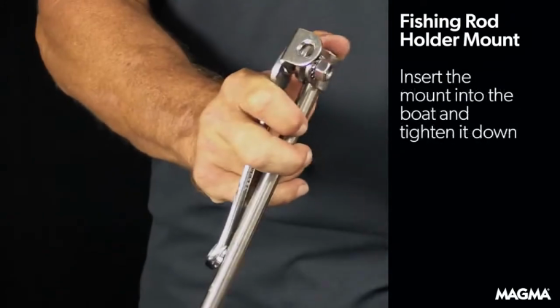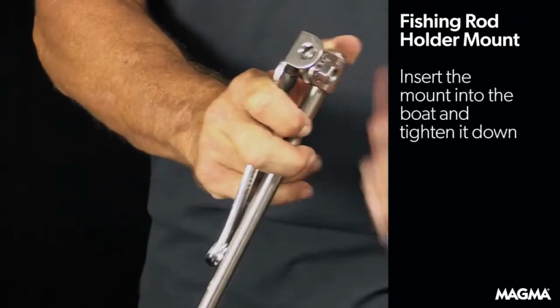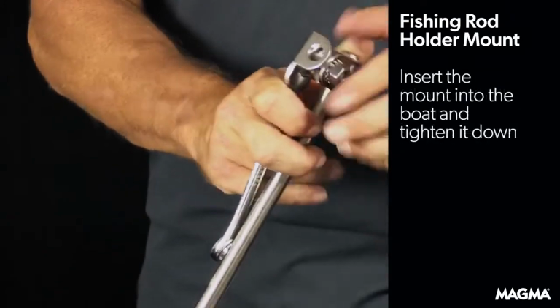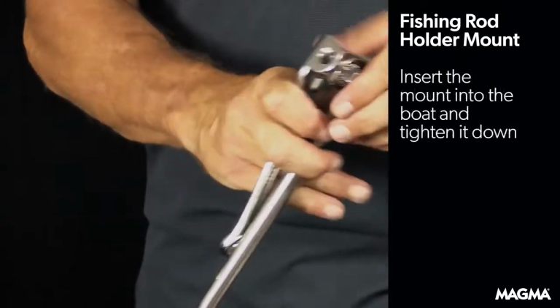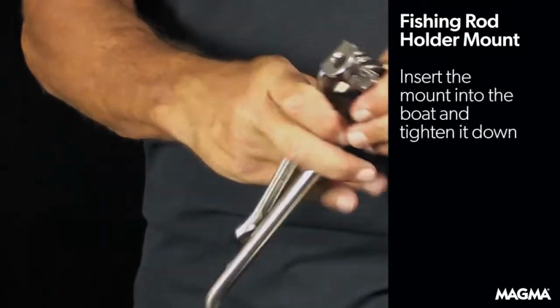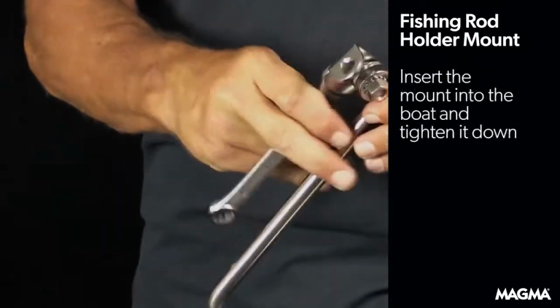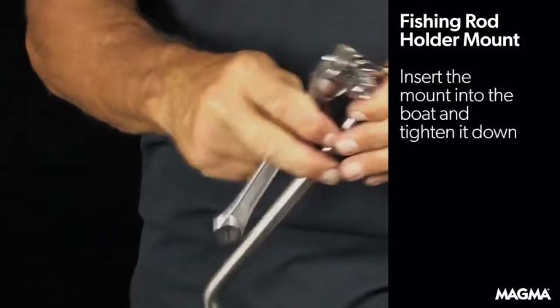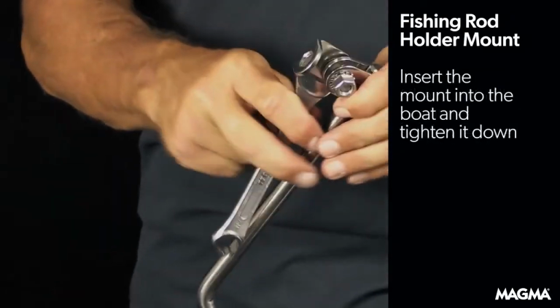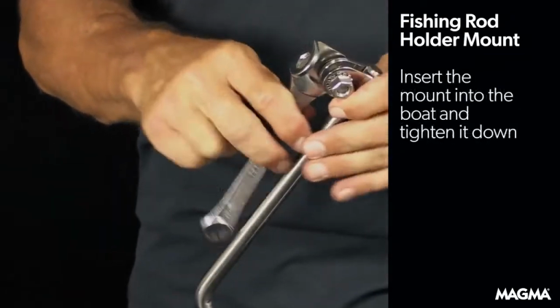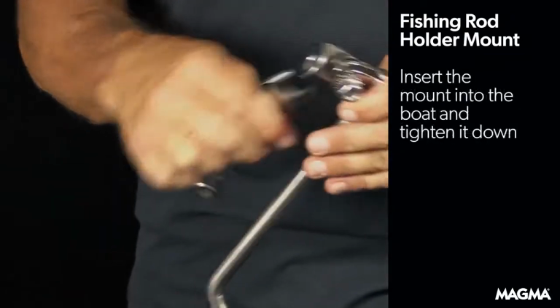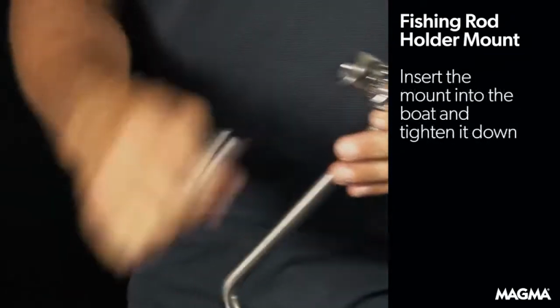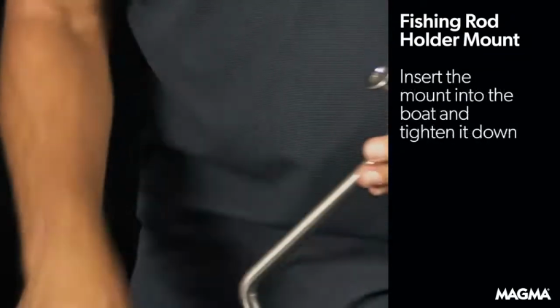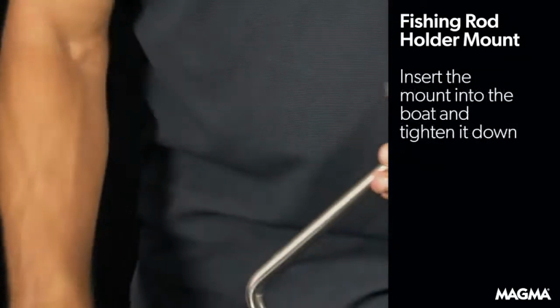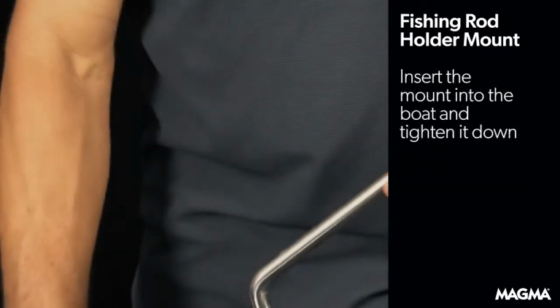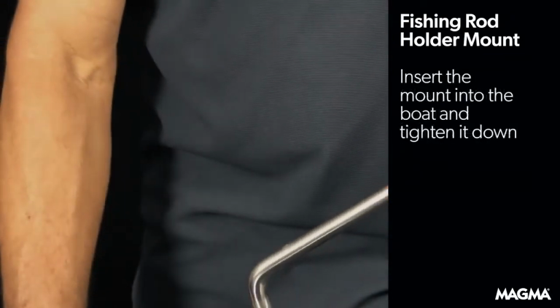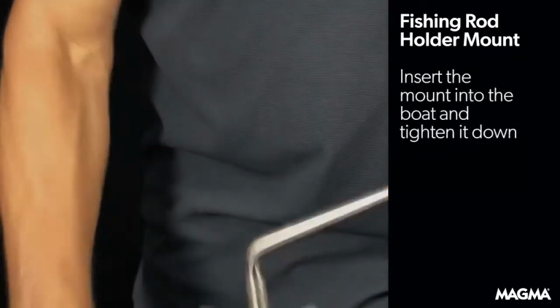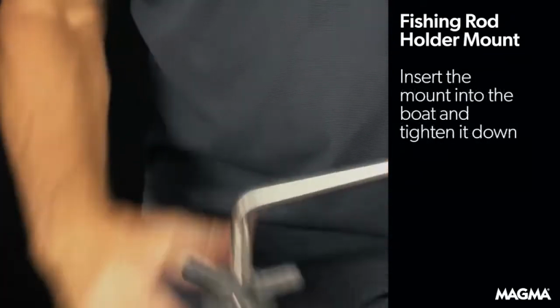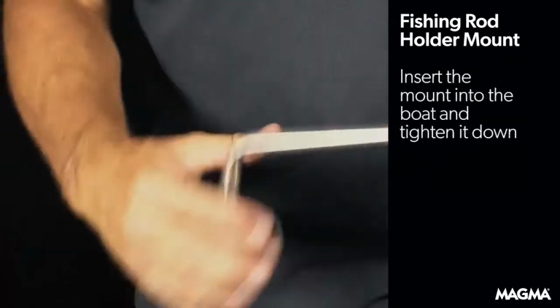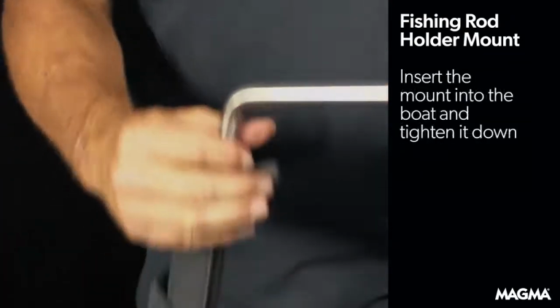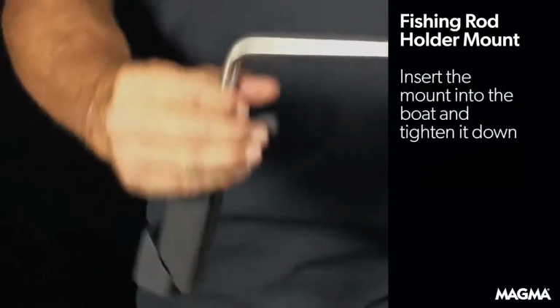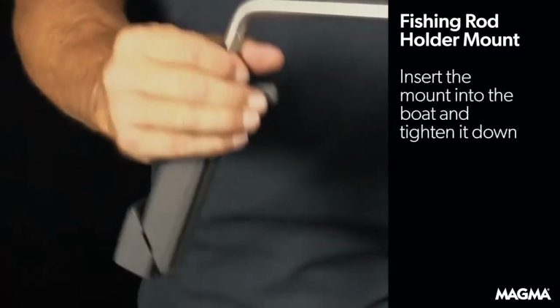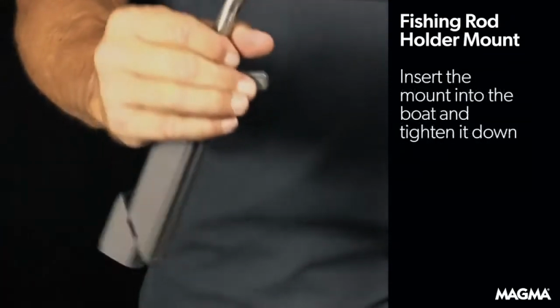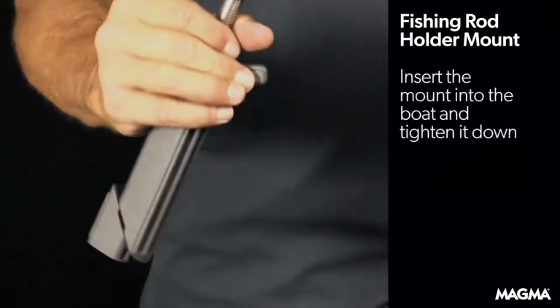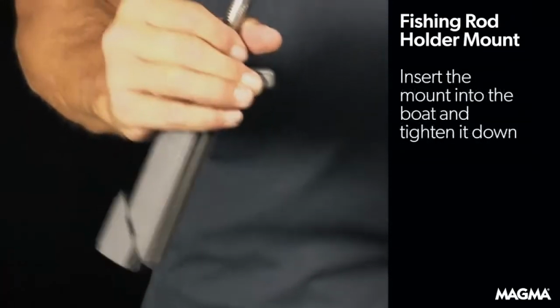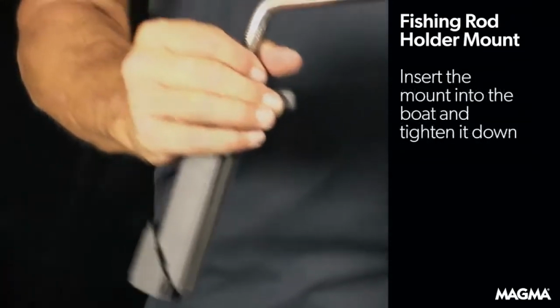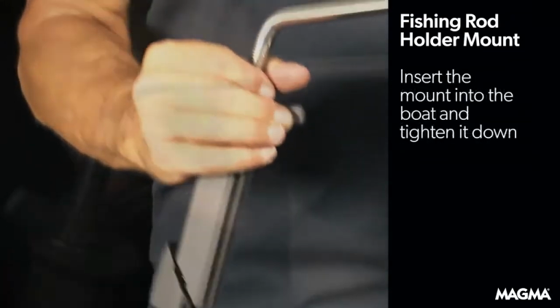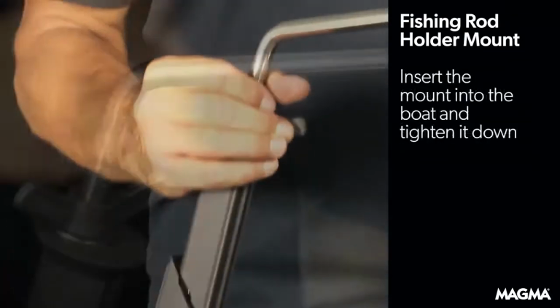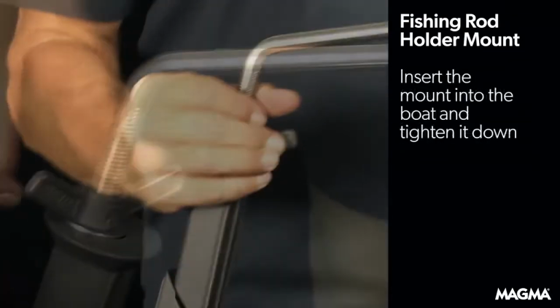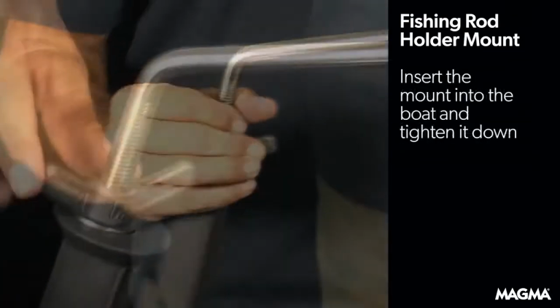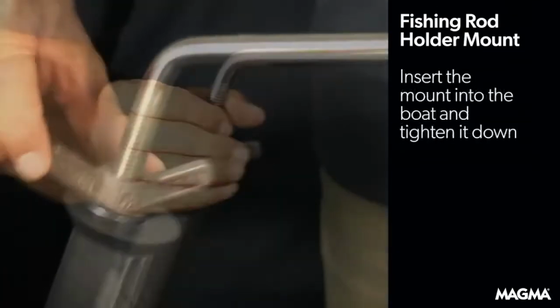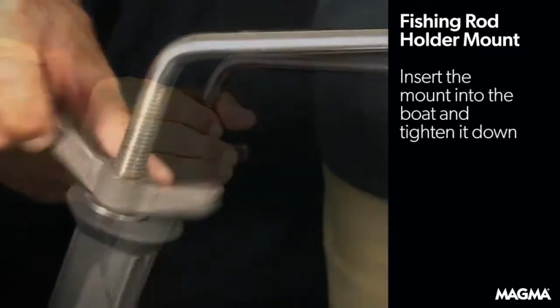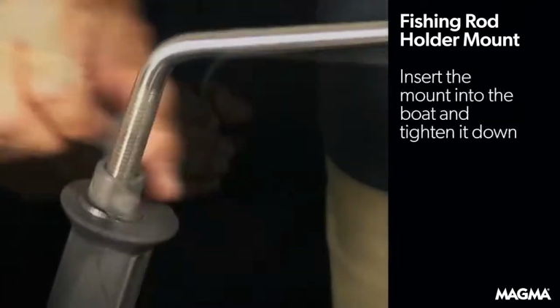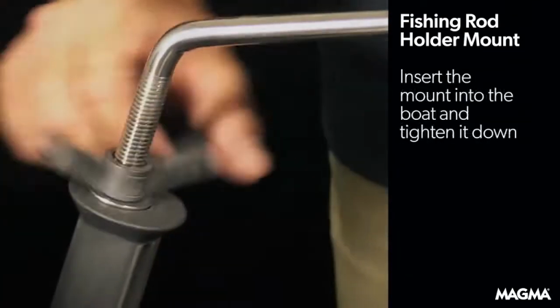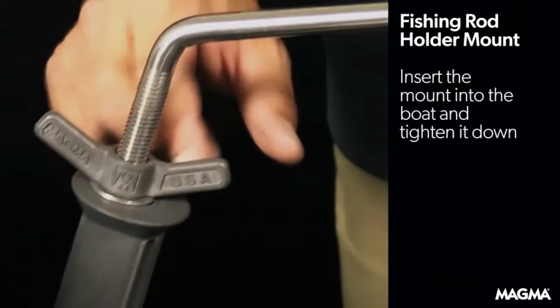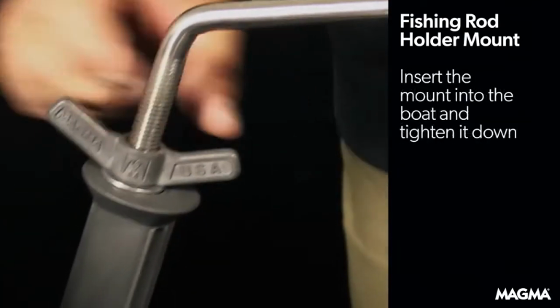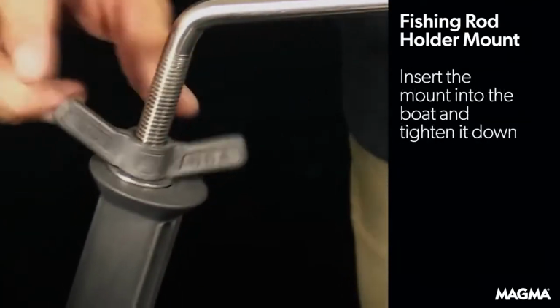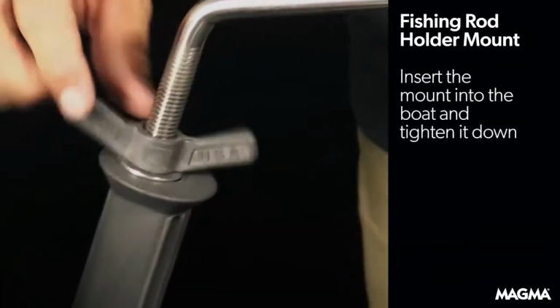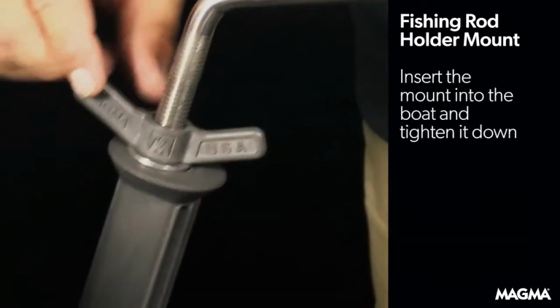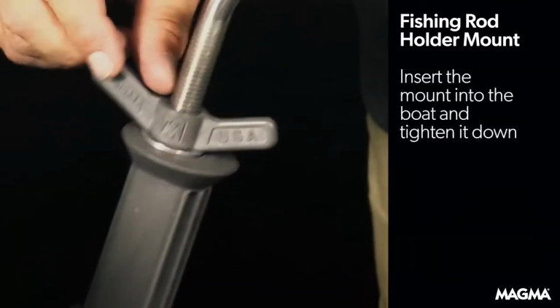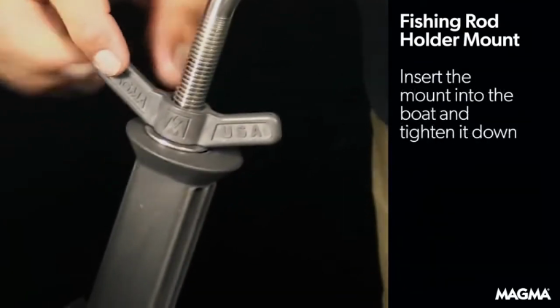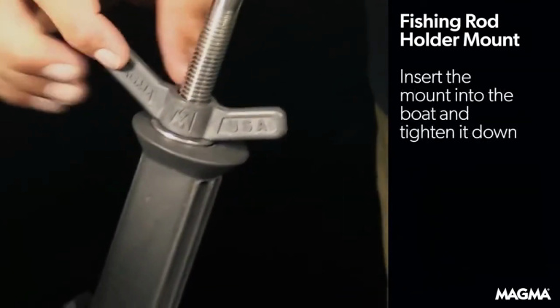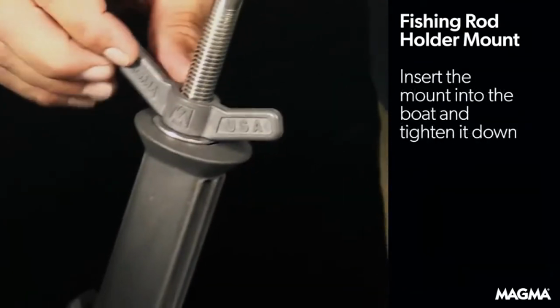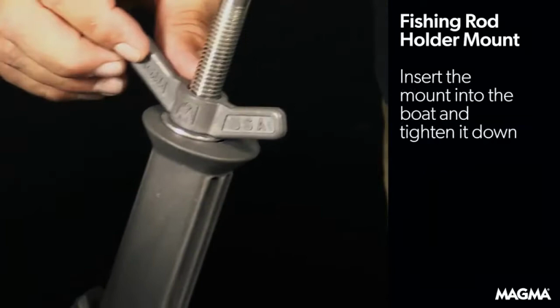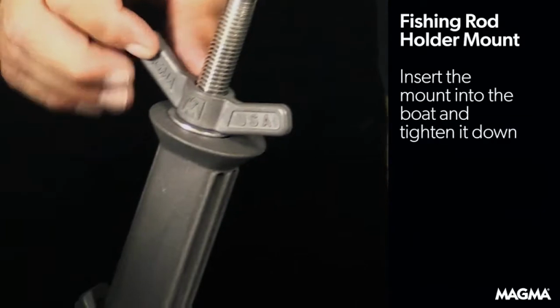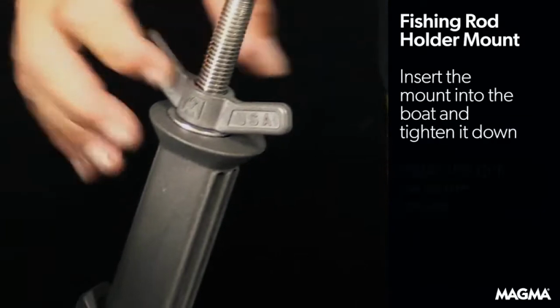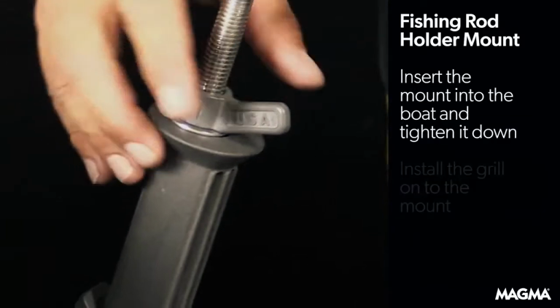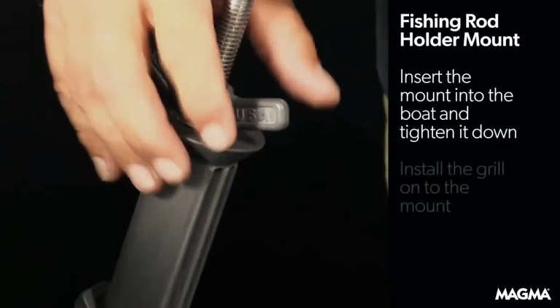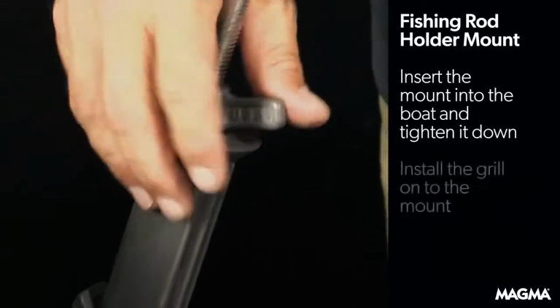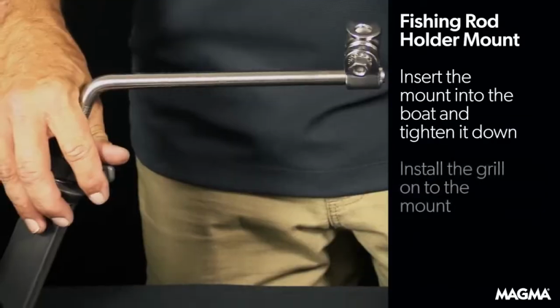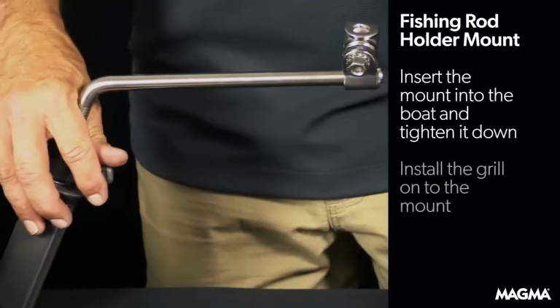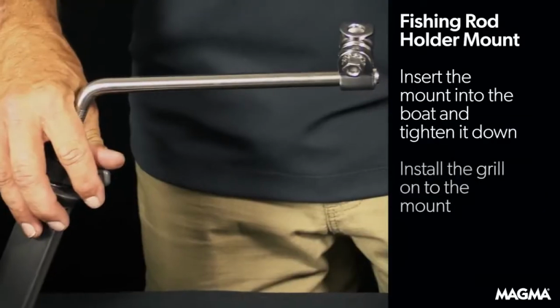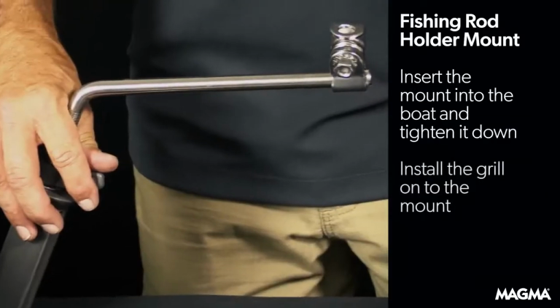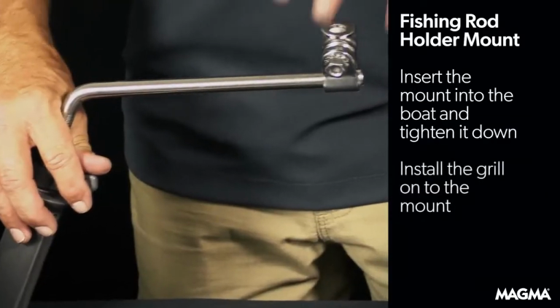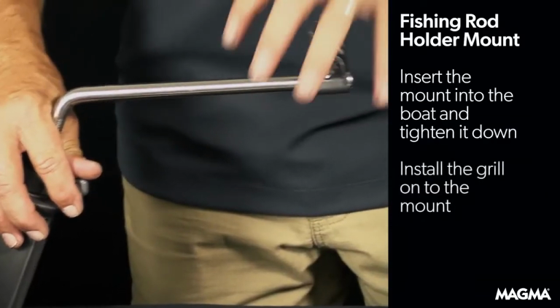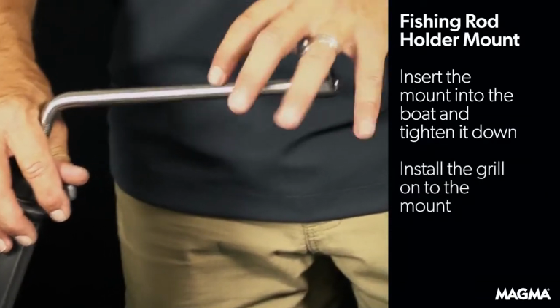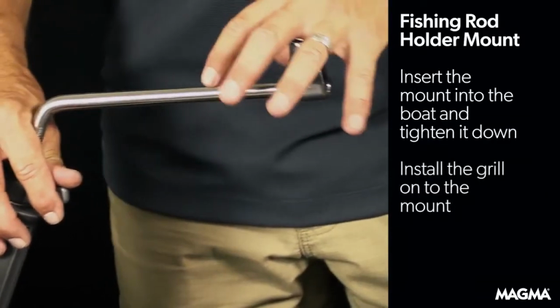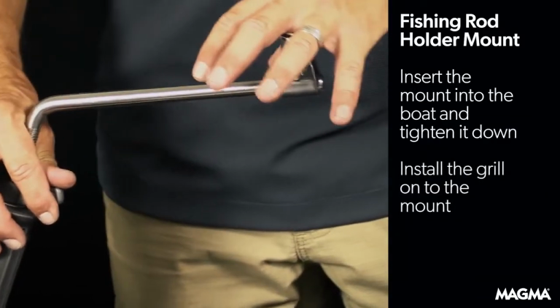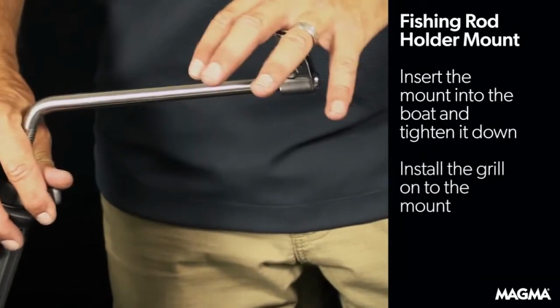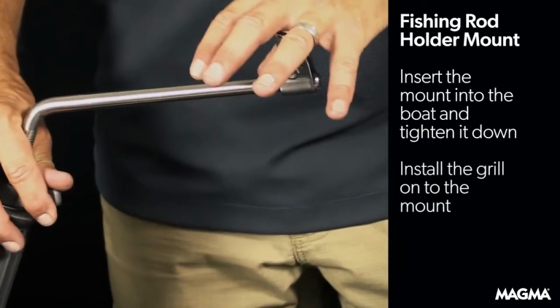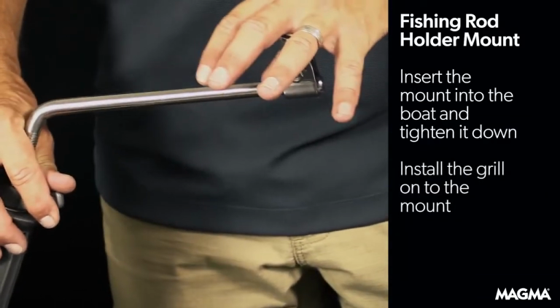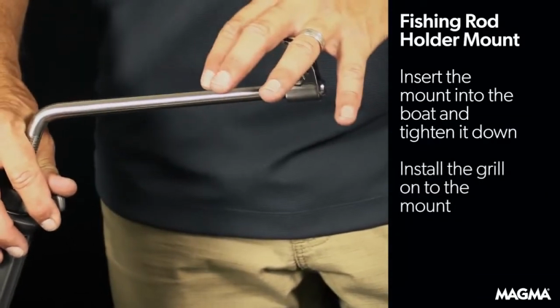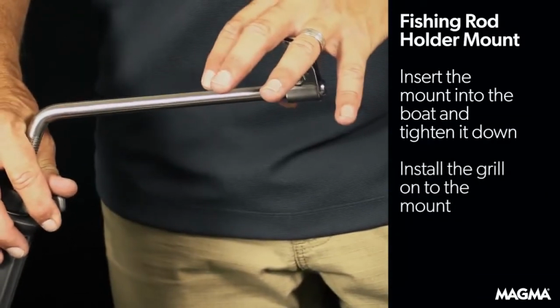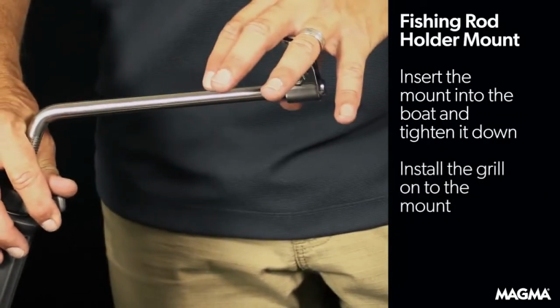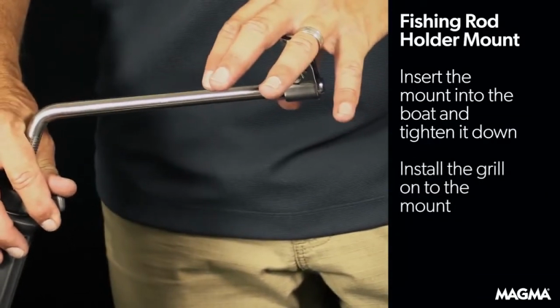Then, you just insert the fishing rod mount into your boat, tighten it down, and you're ready to install your grill onto the mount.